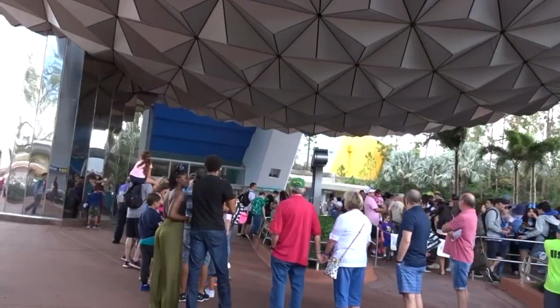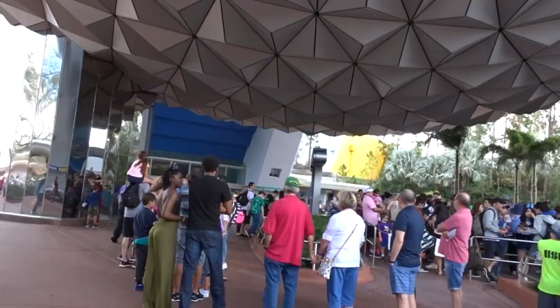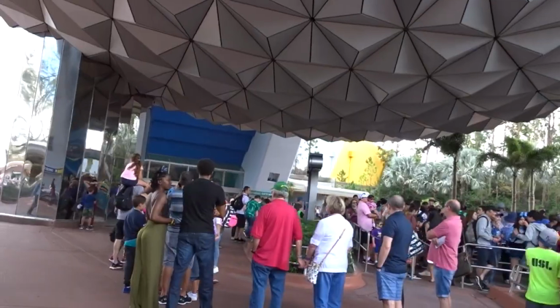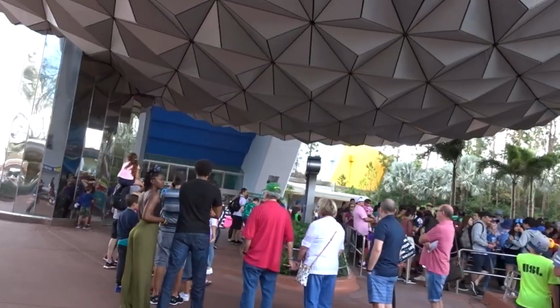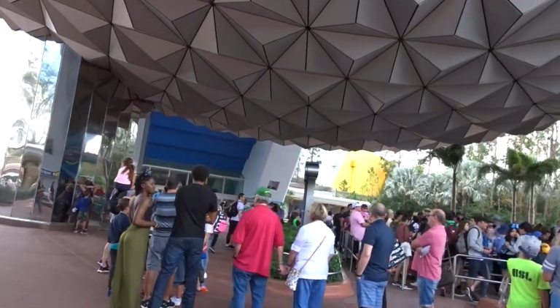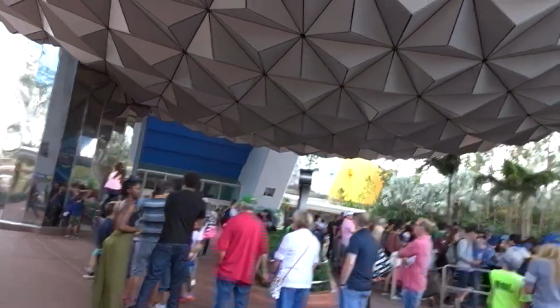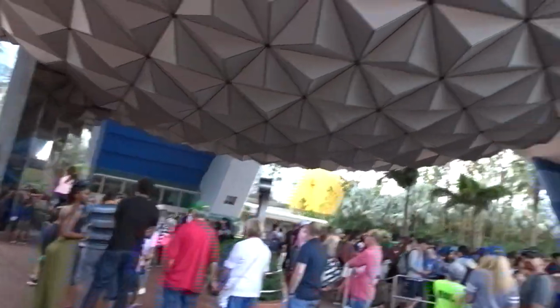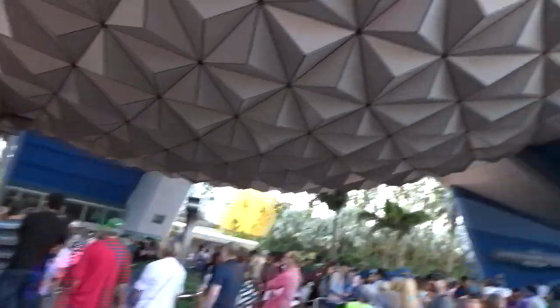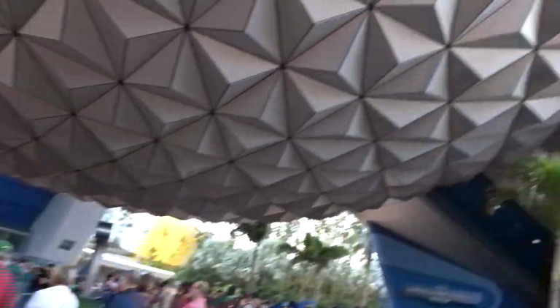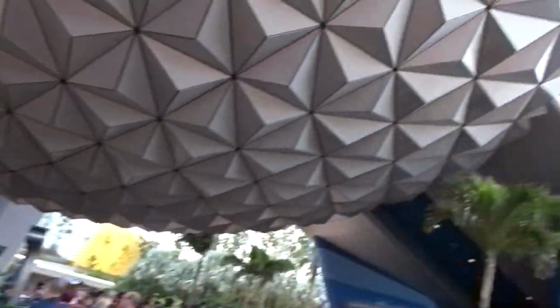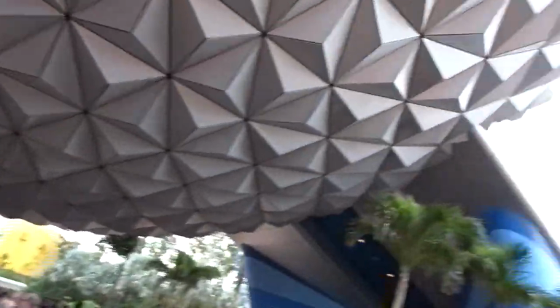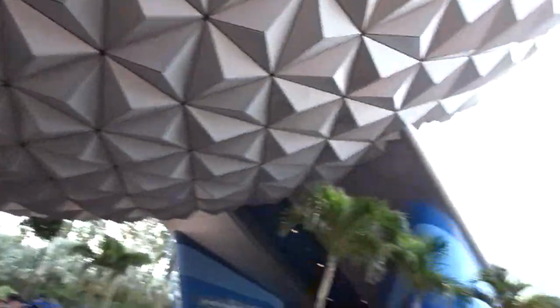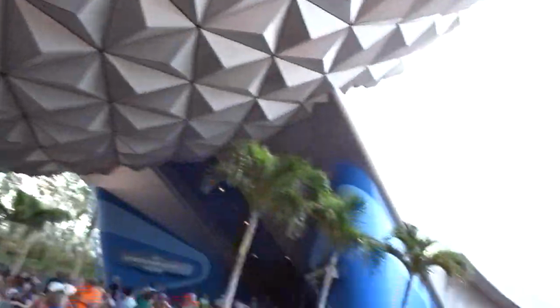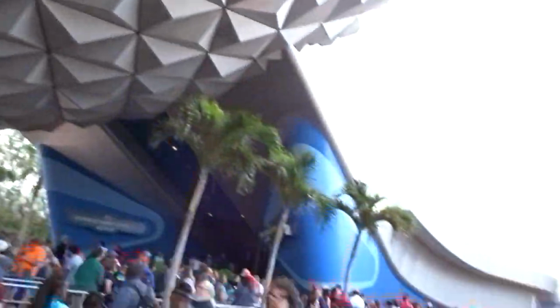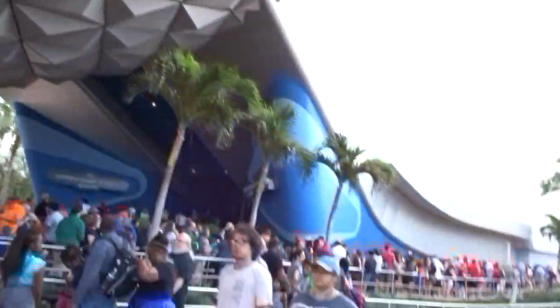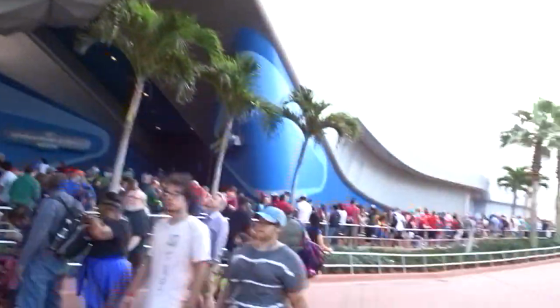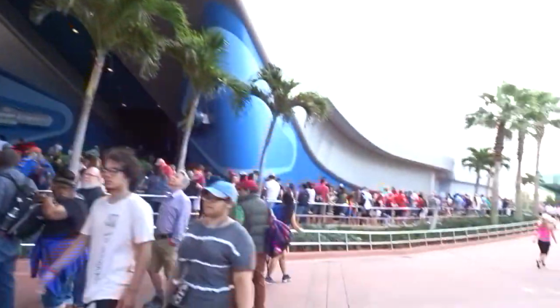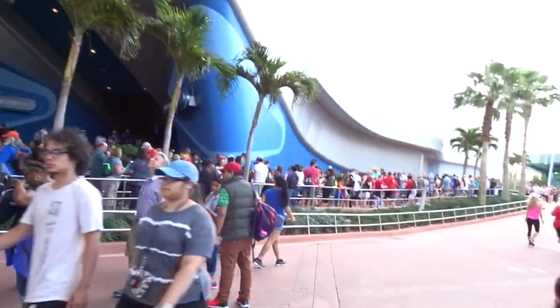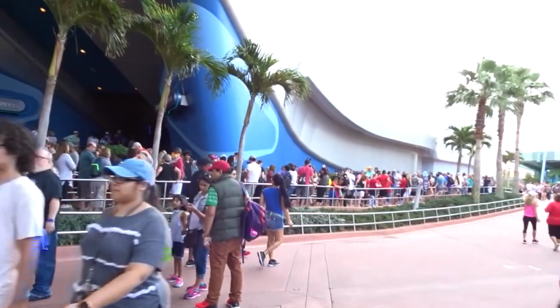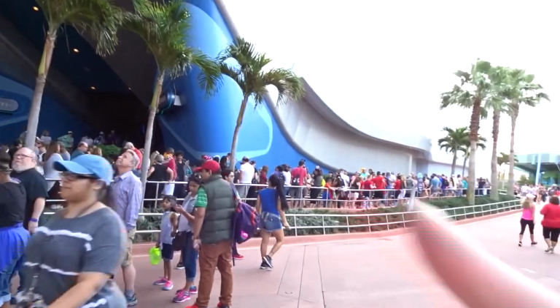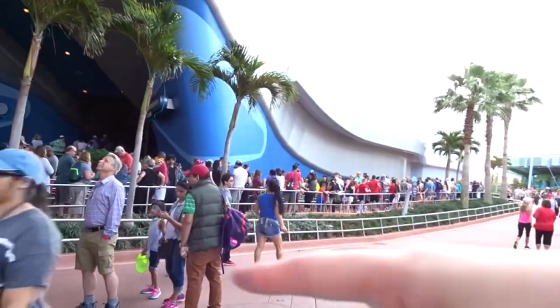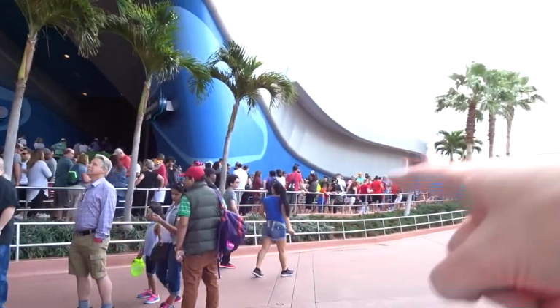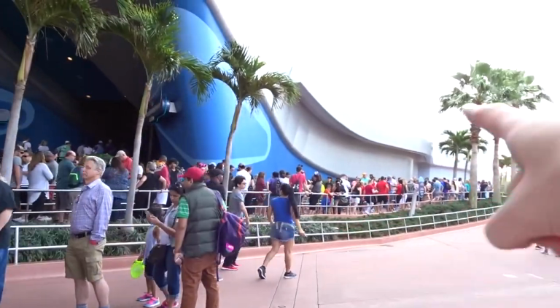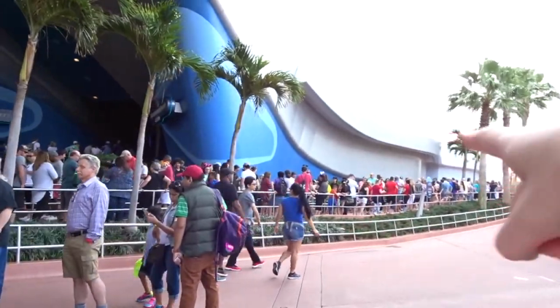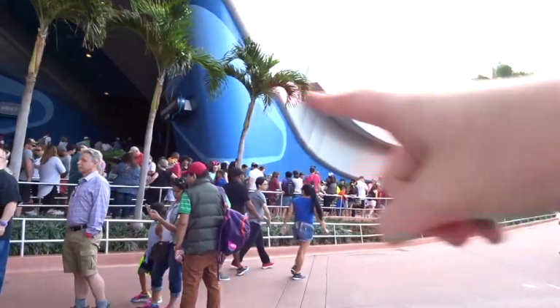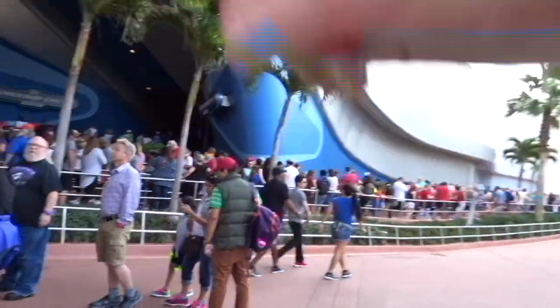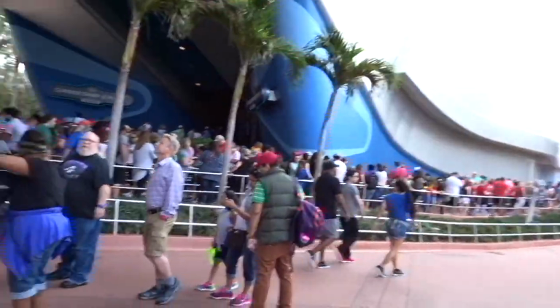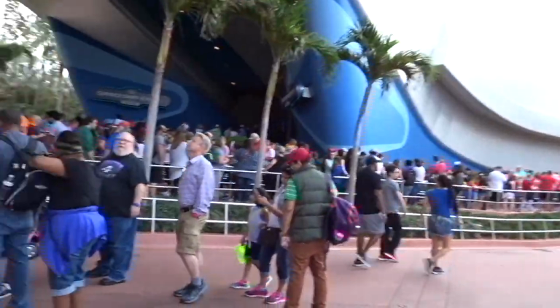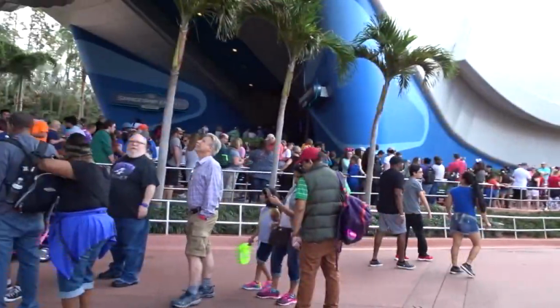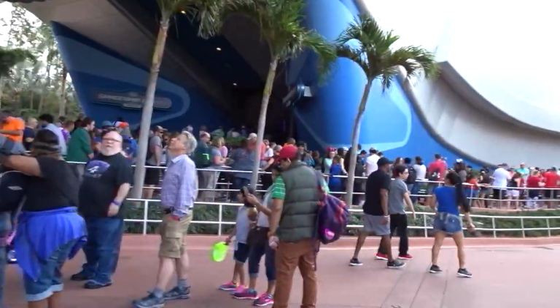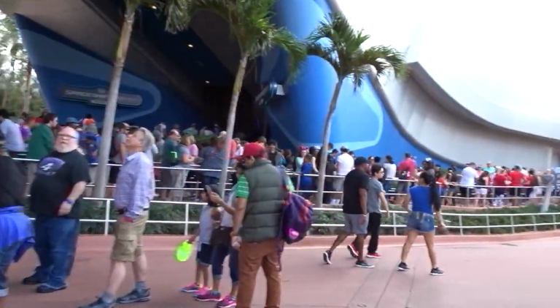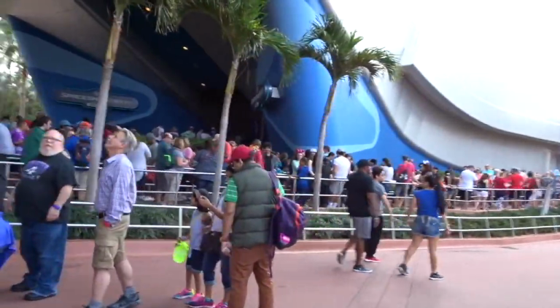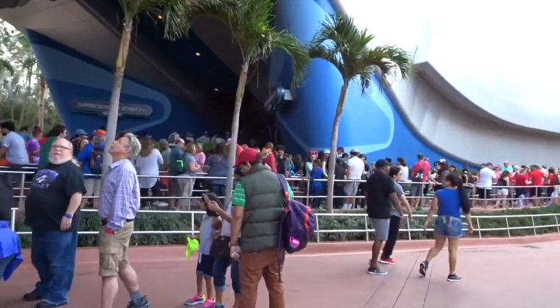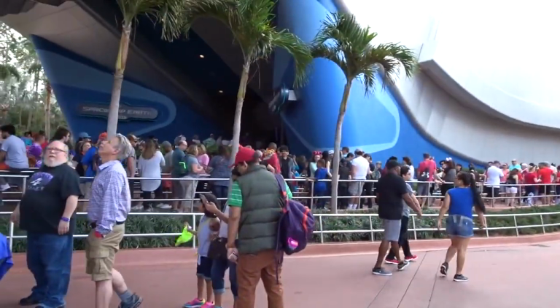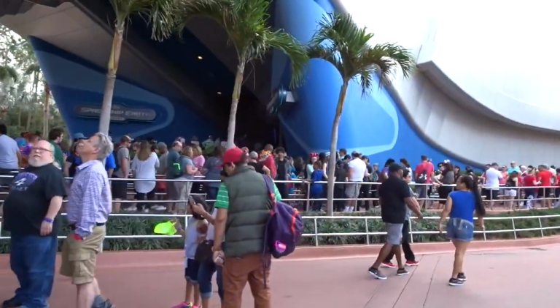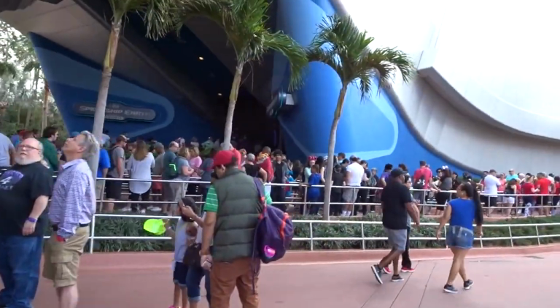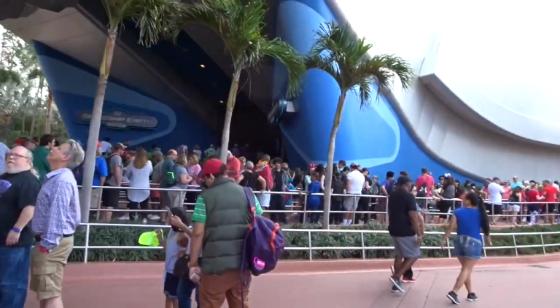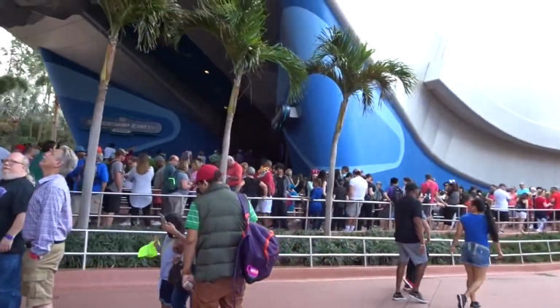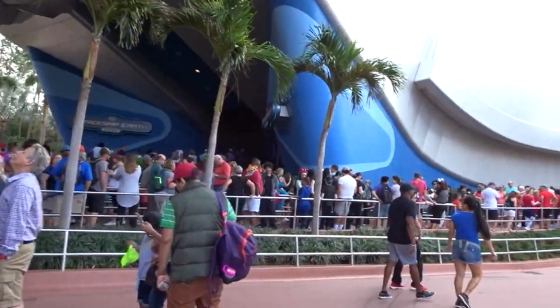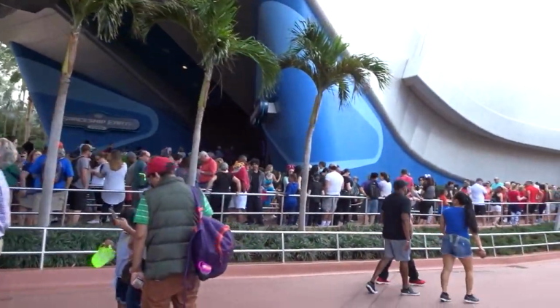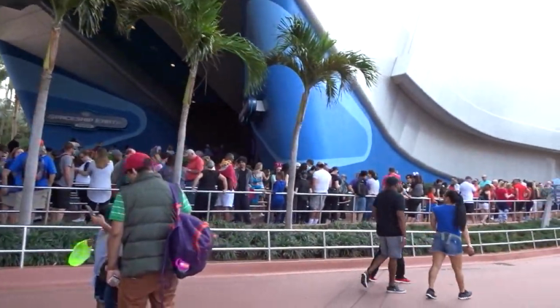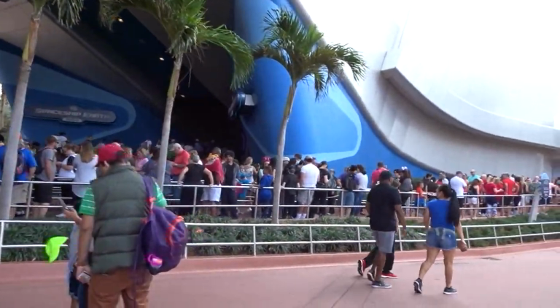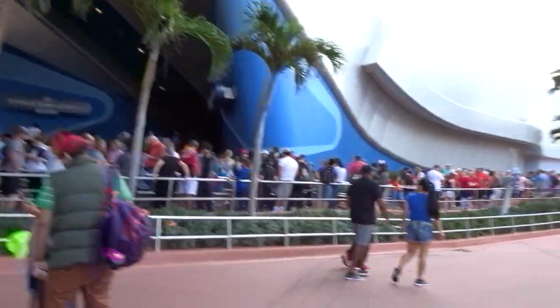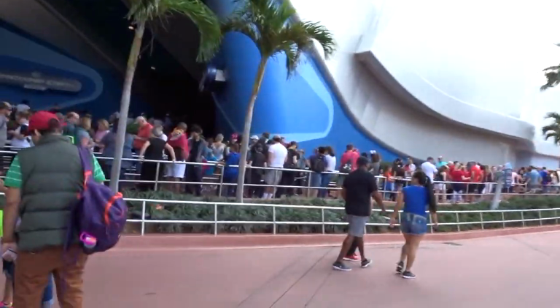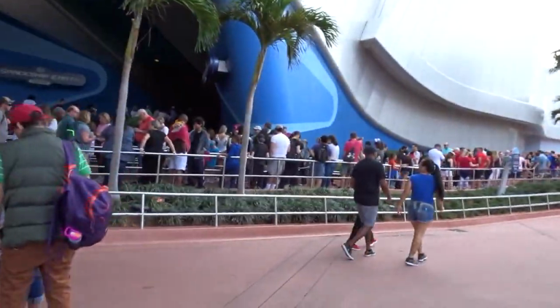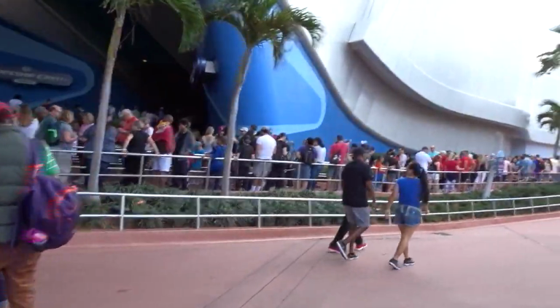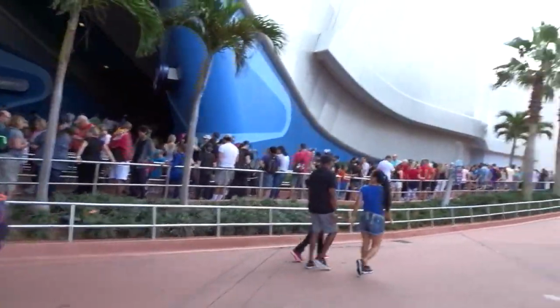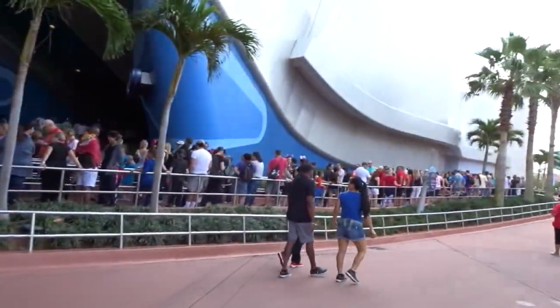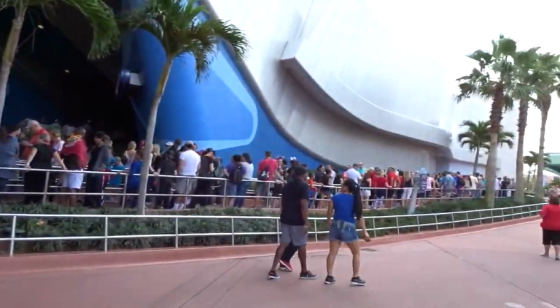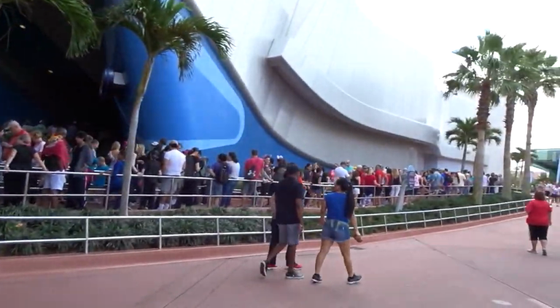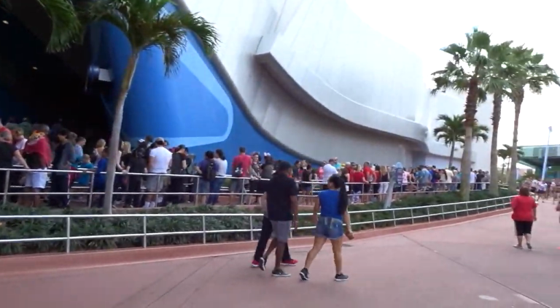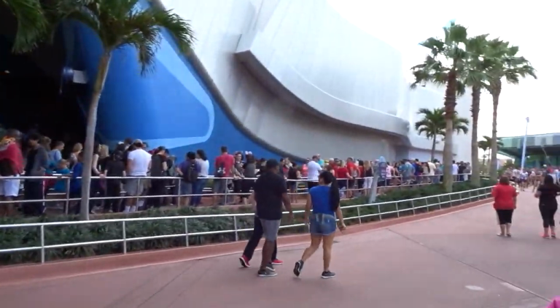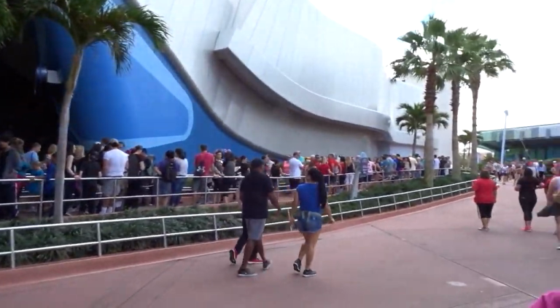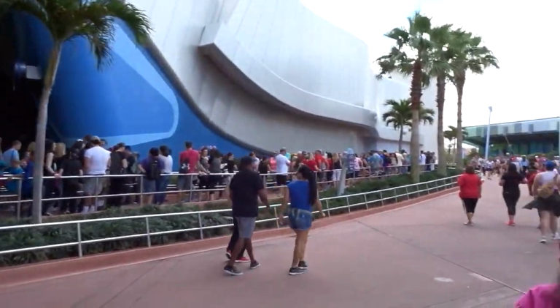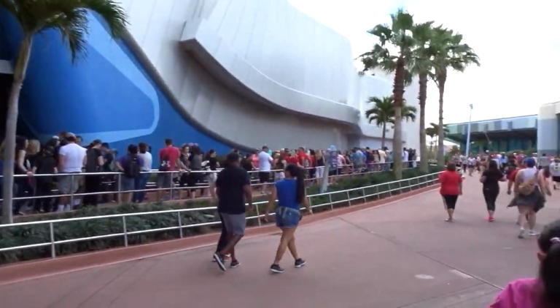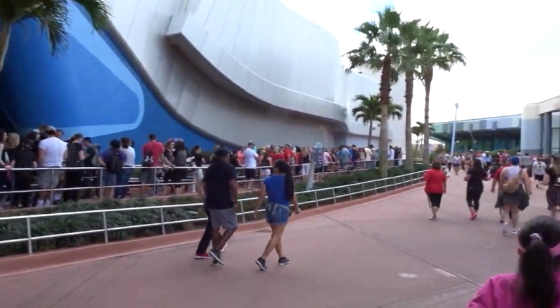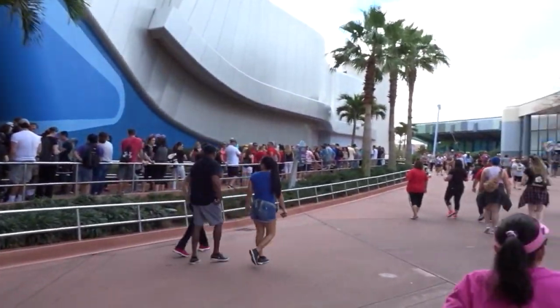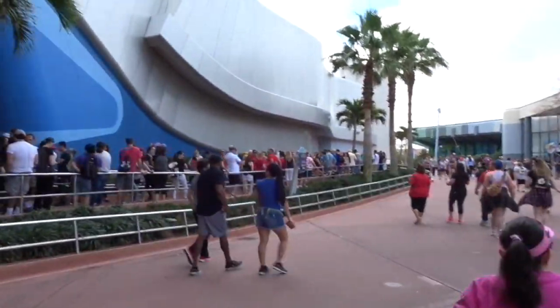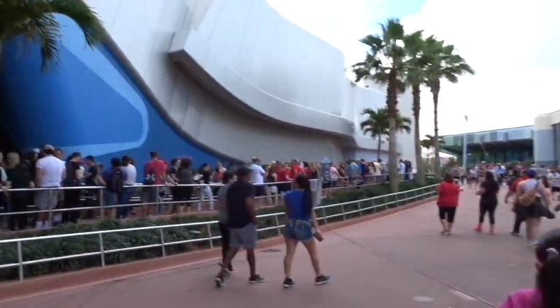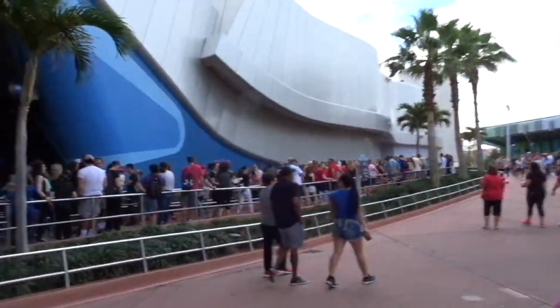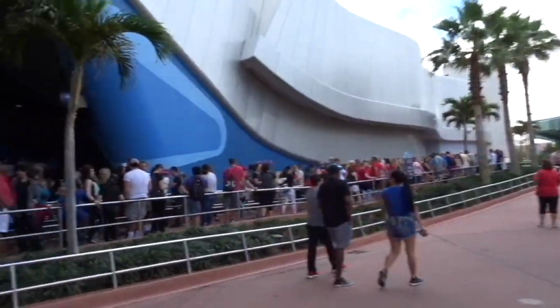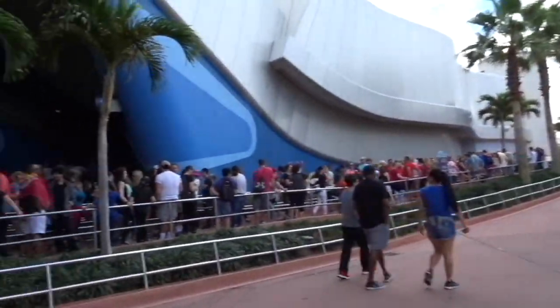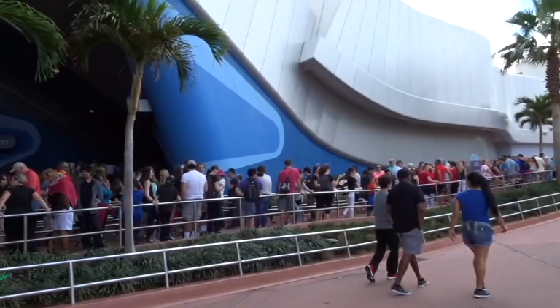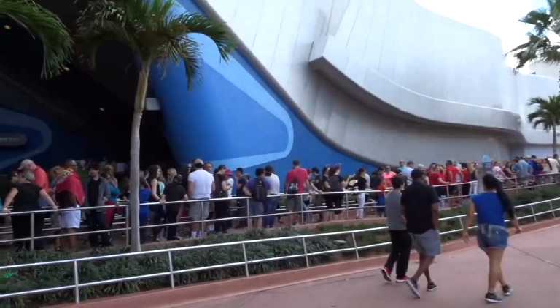The line for Spaceship Earth goes all the way around — it's a 35-minute wait. It's pretty long.